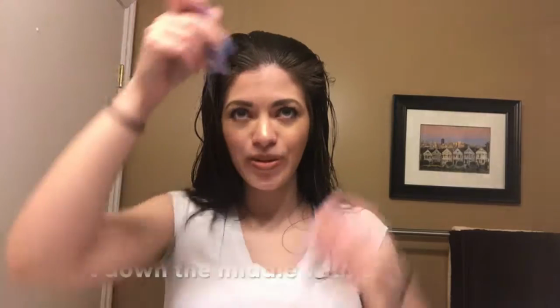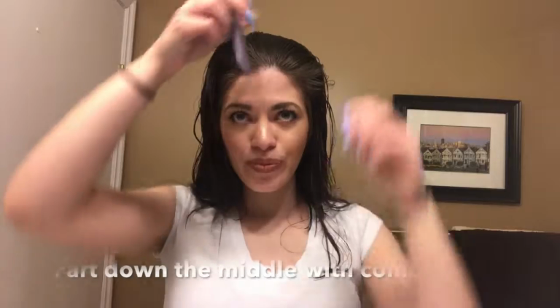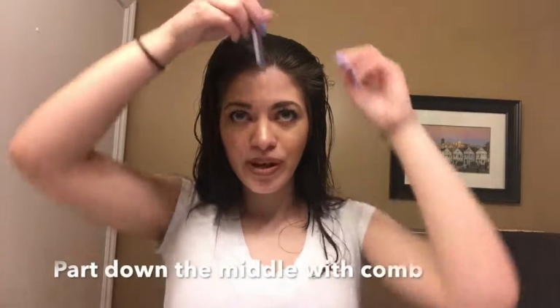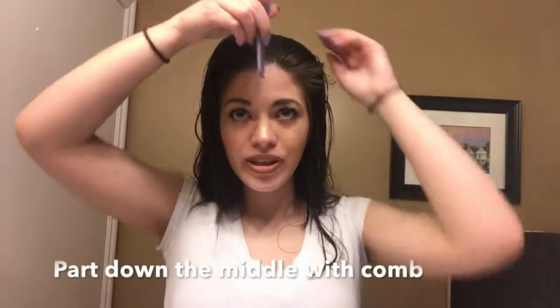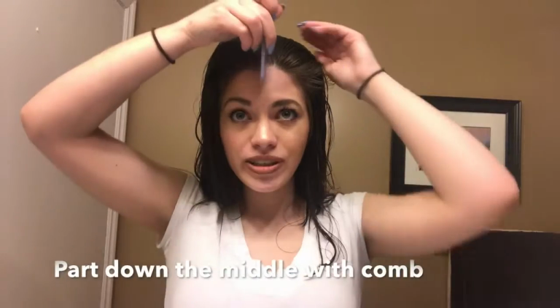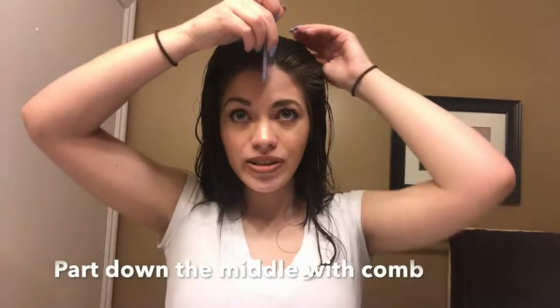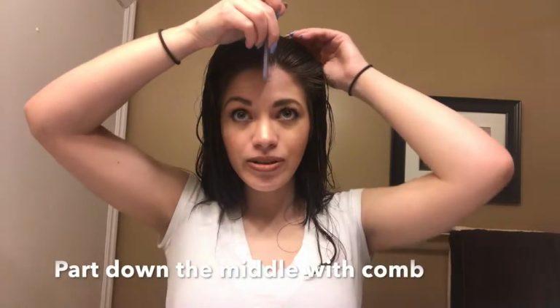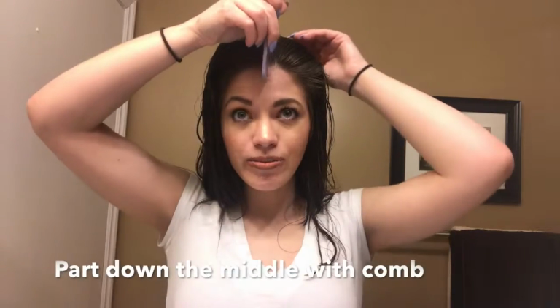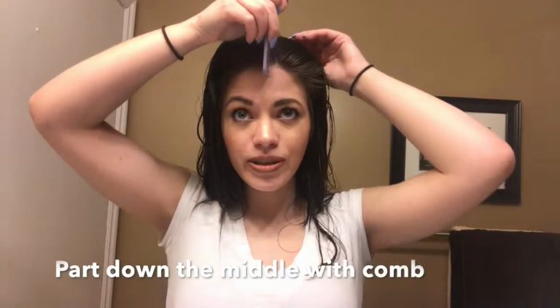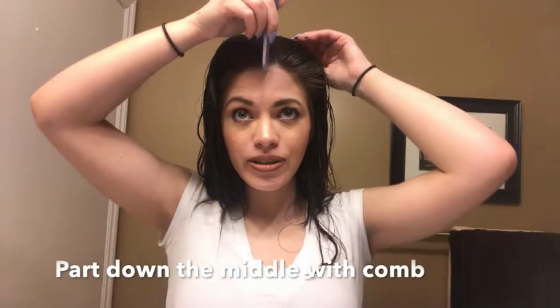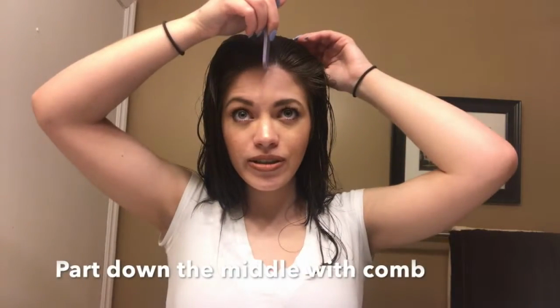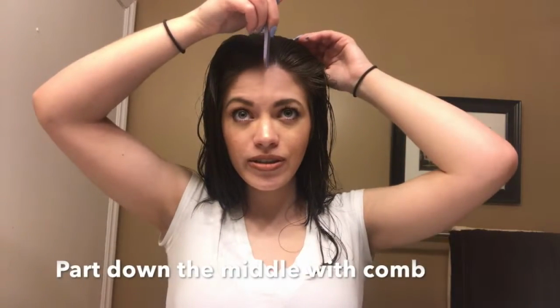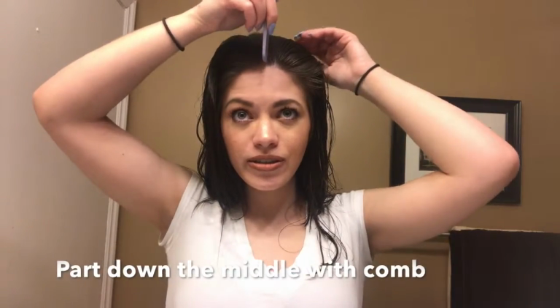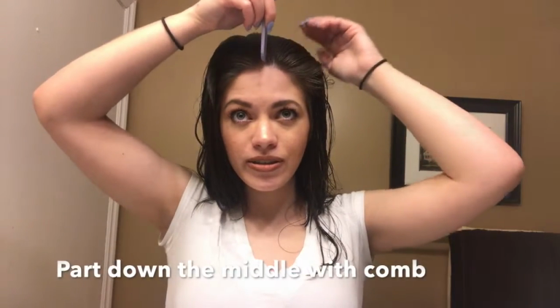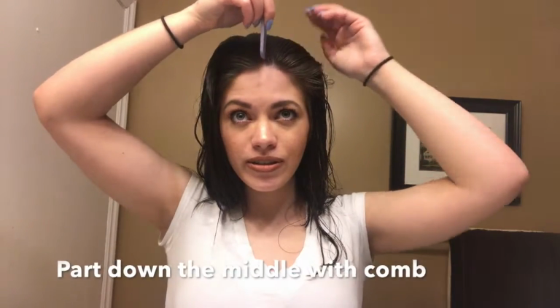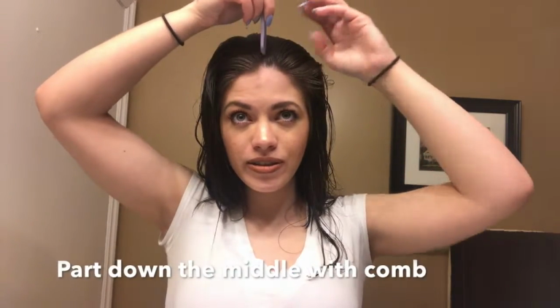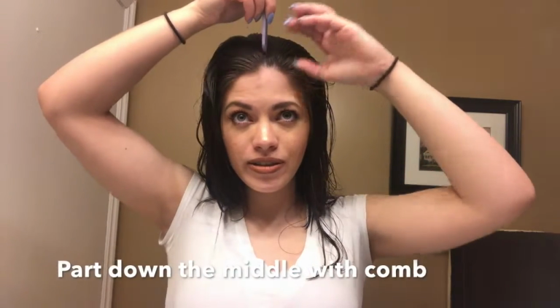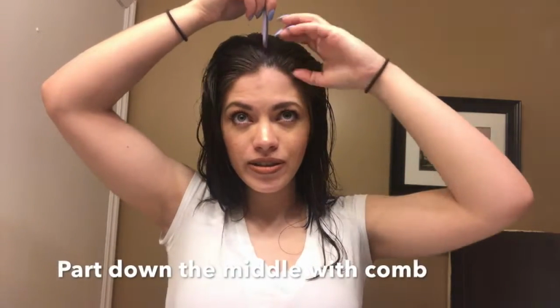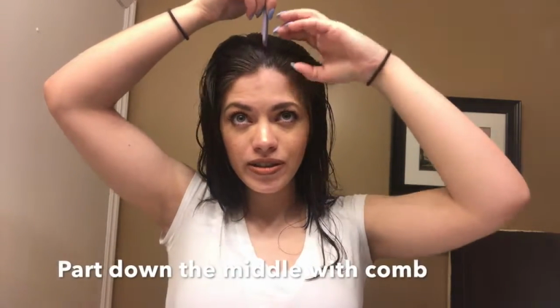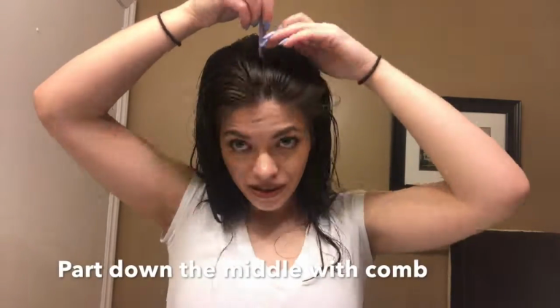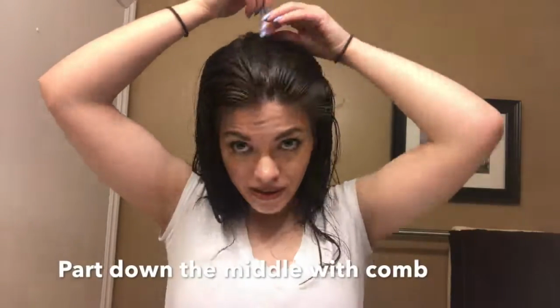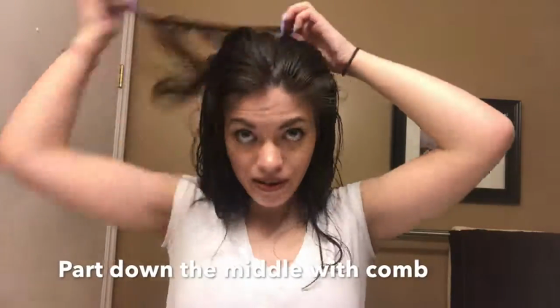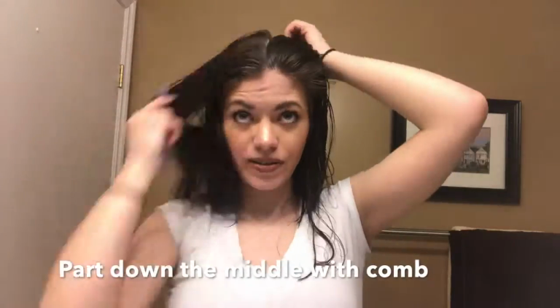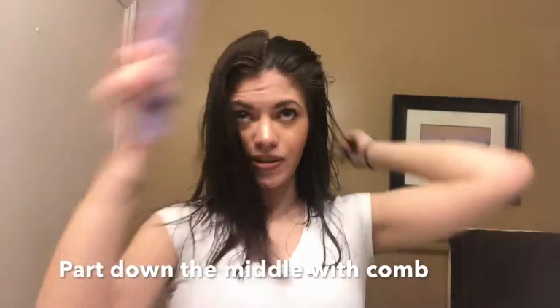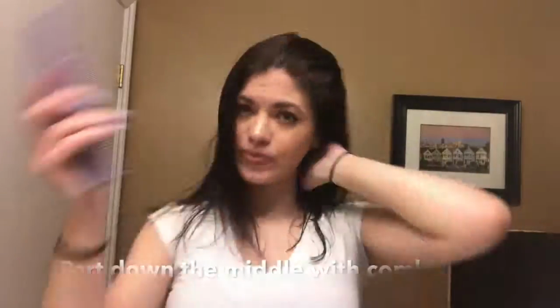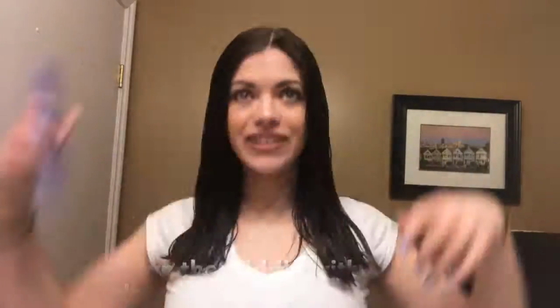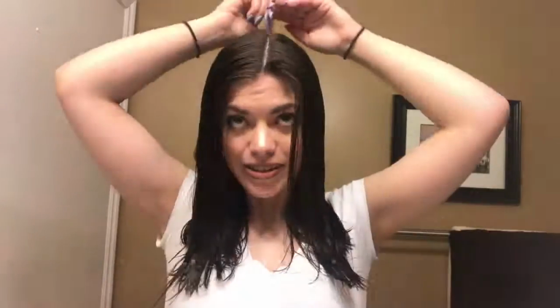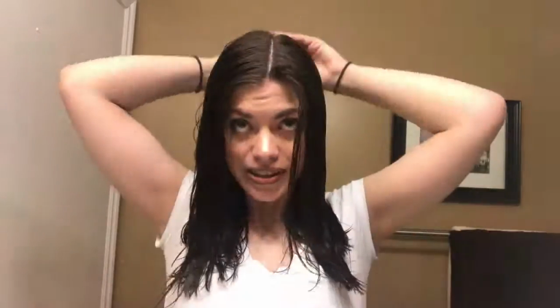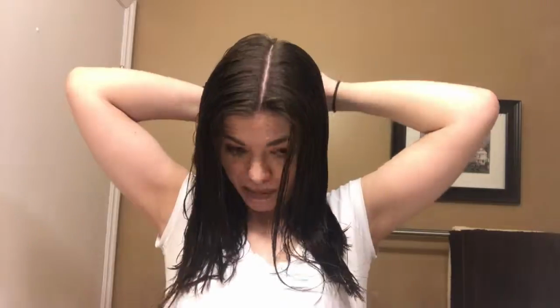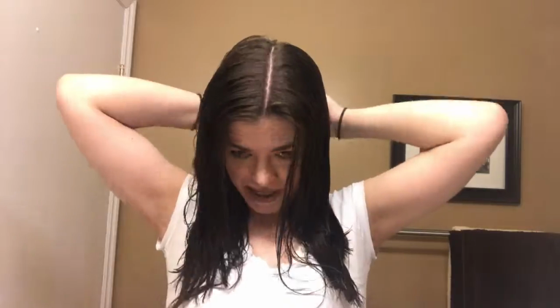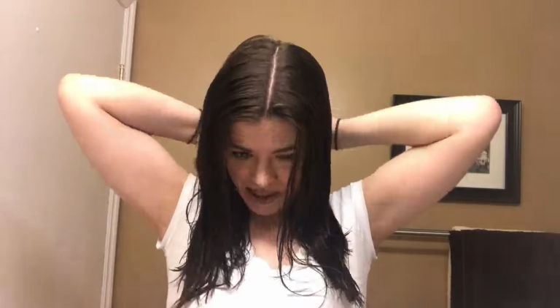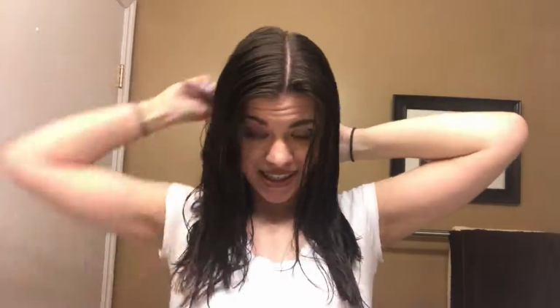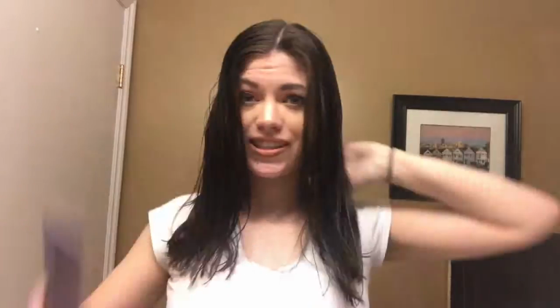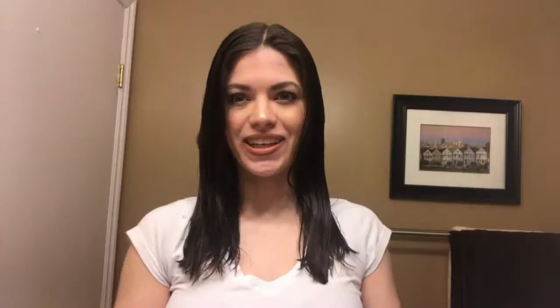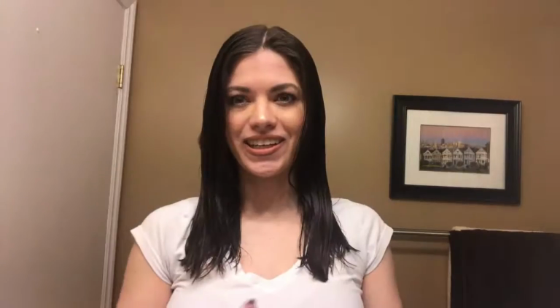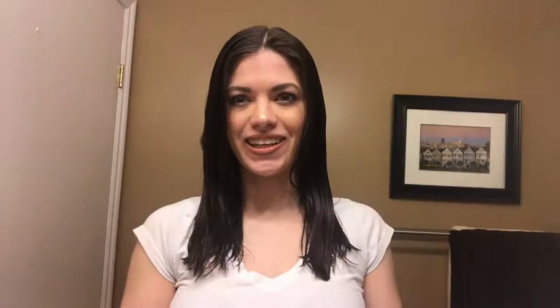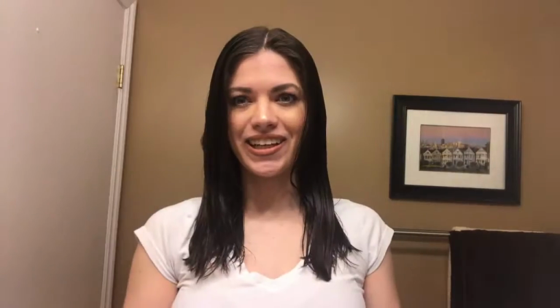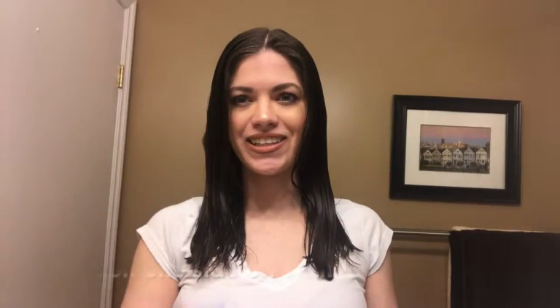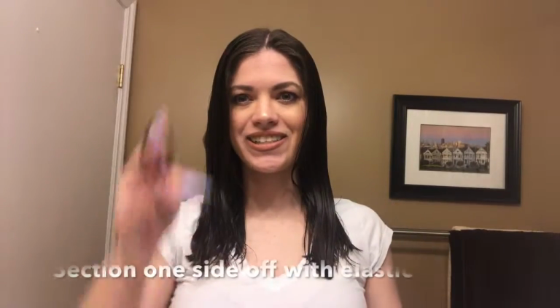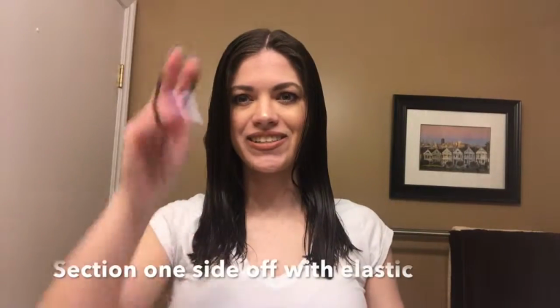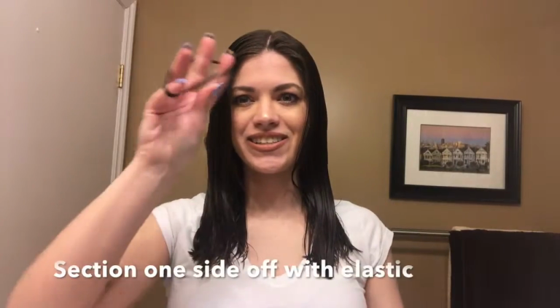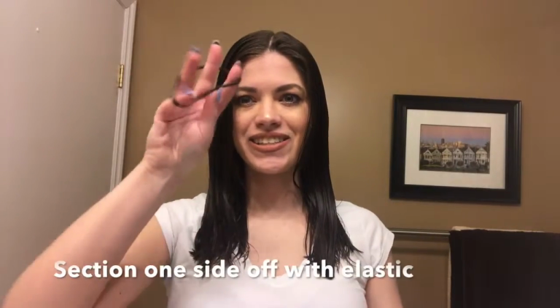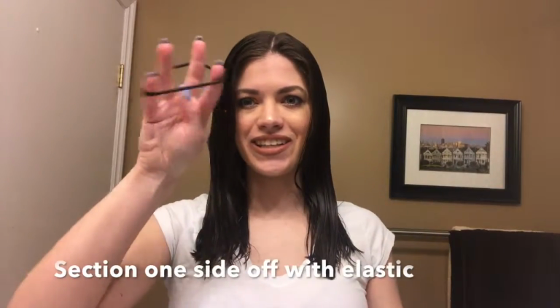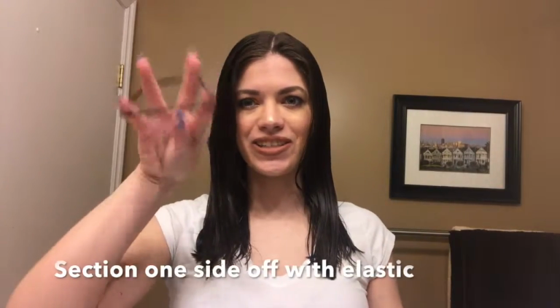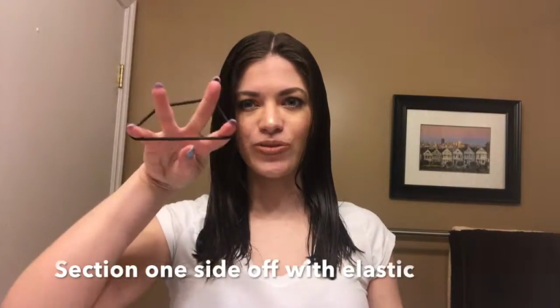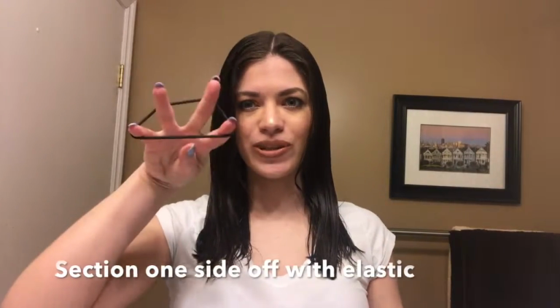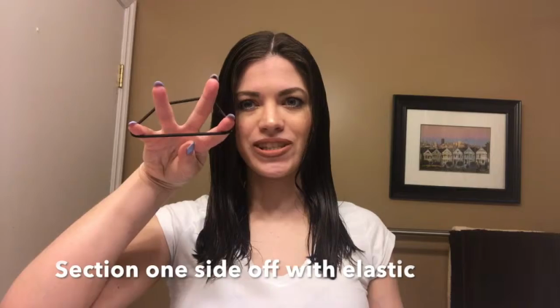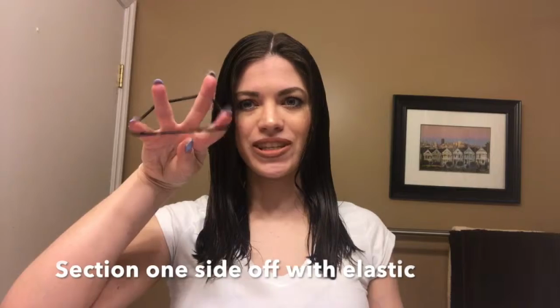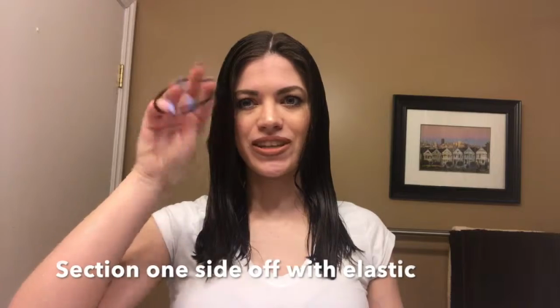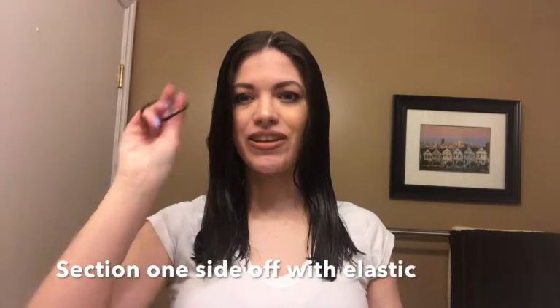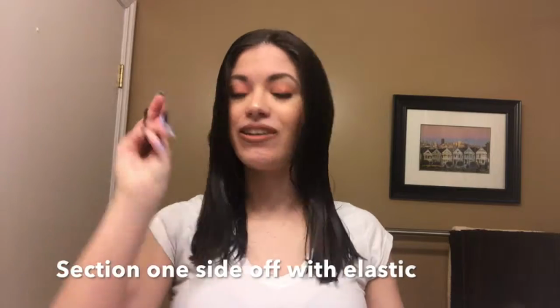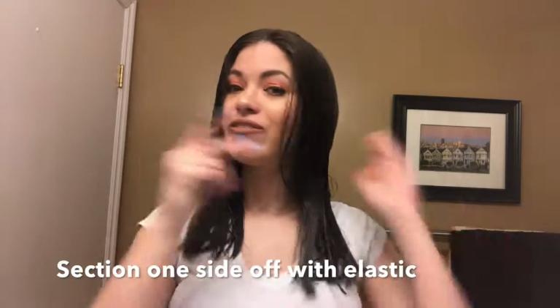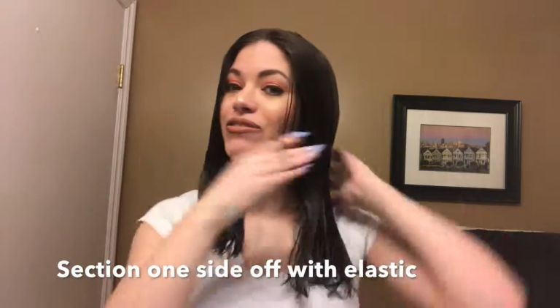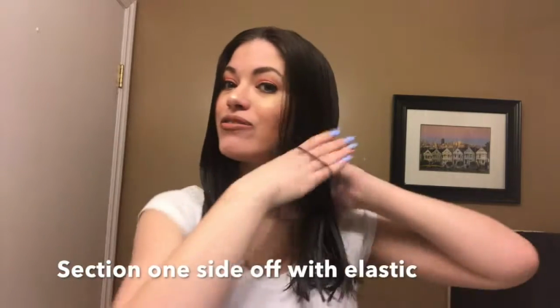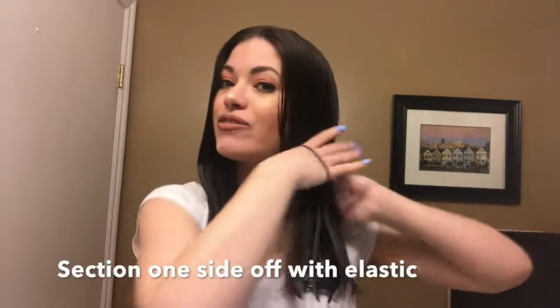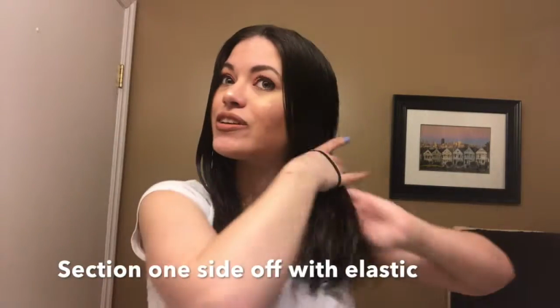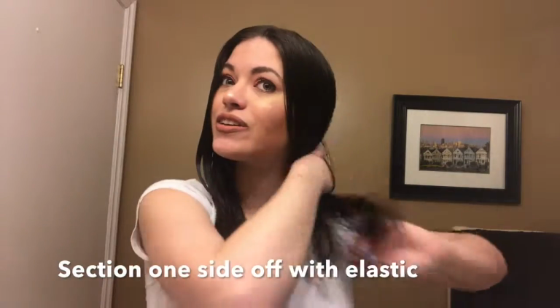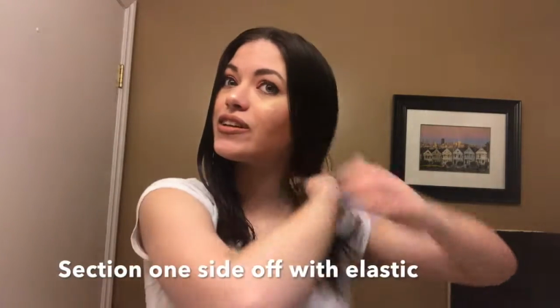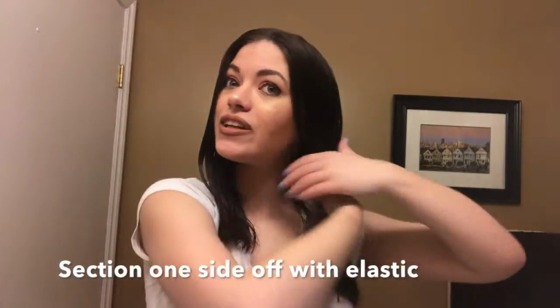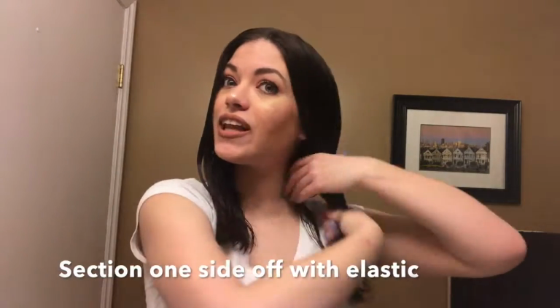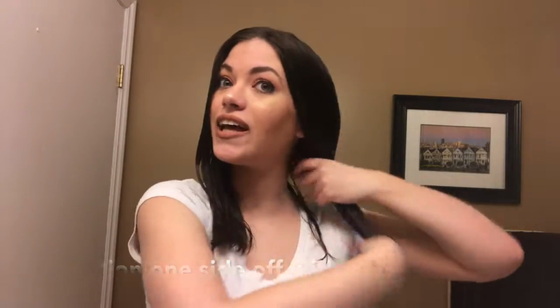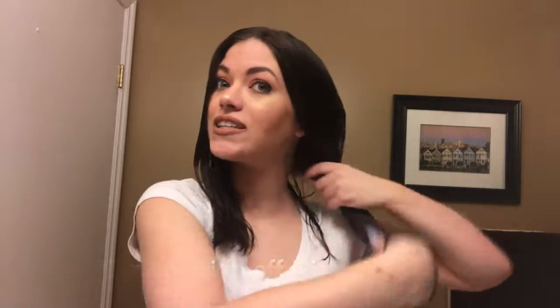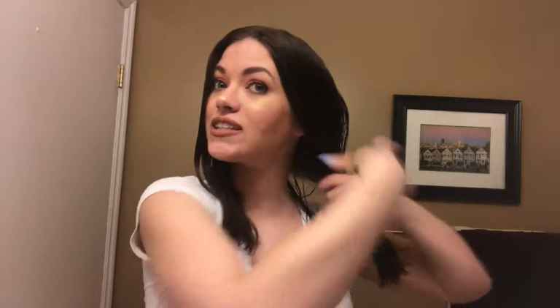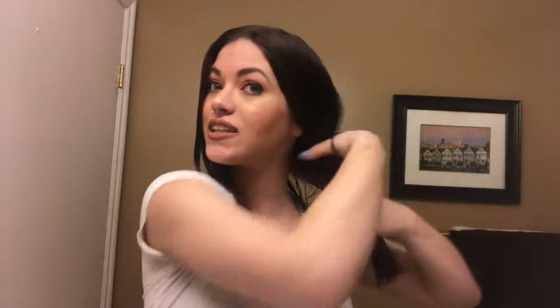Part down the middle. Next, you section one side off with an elastic.